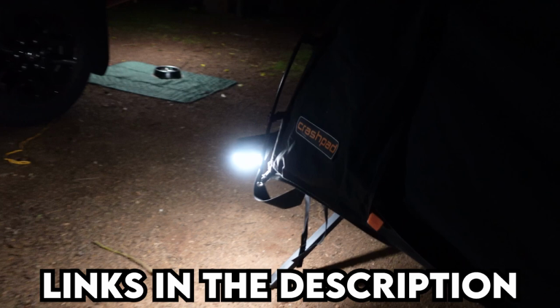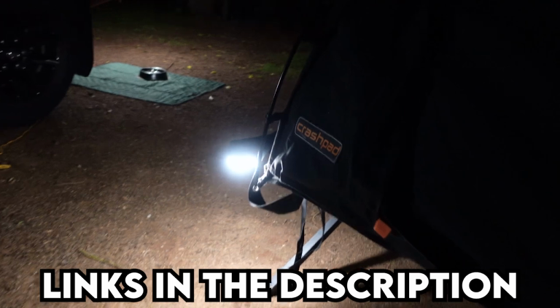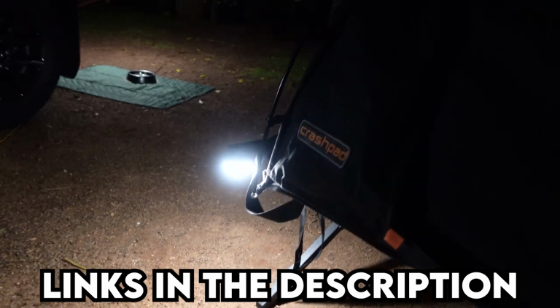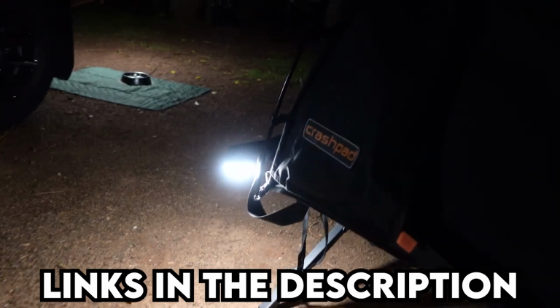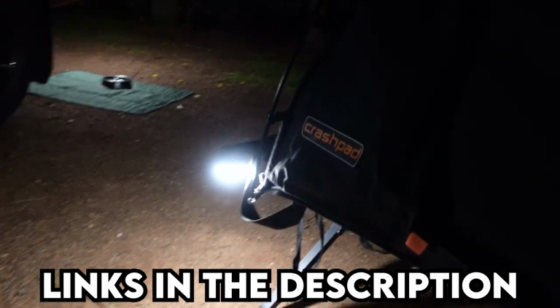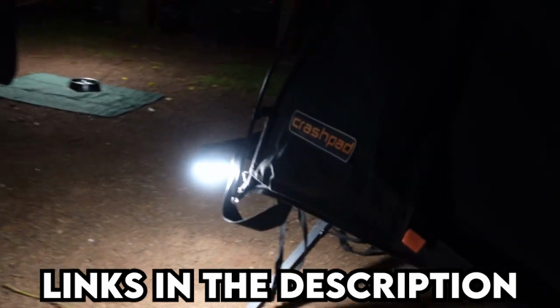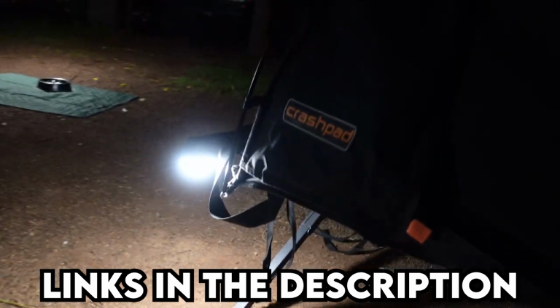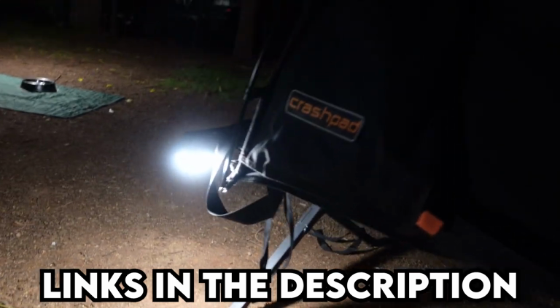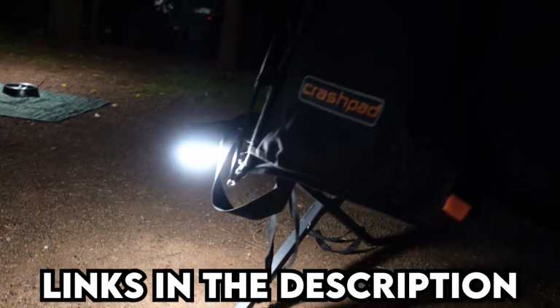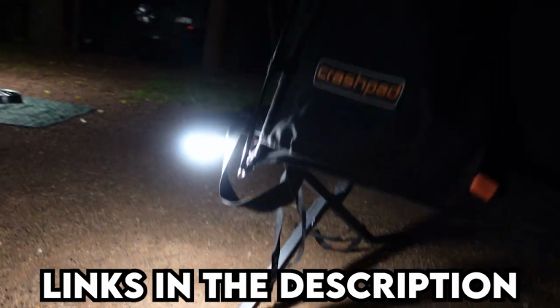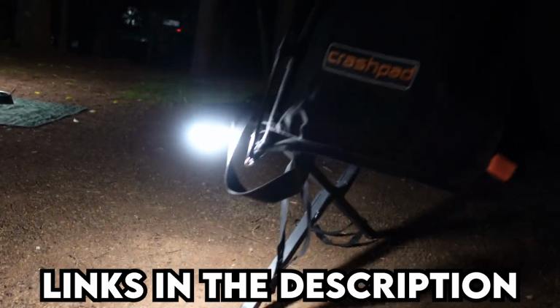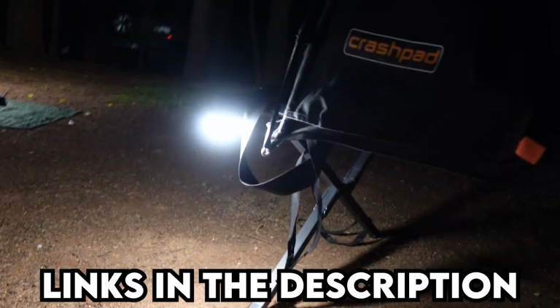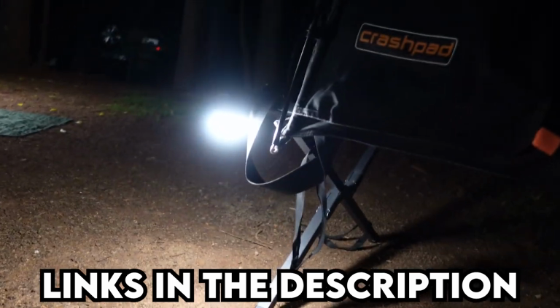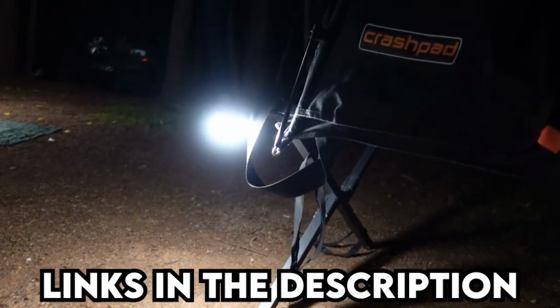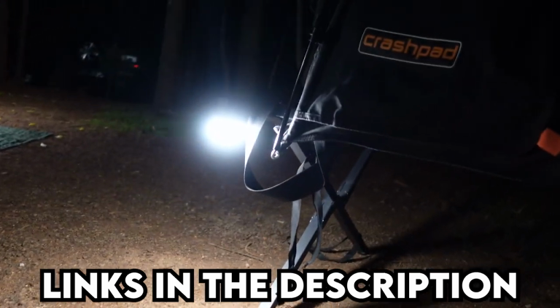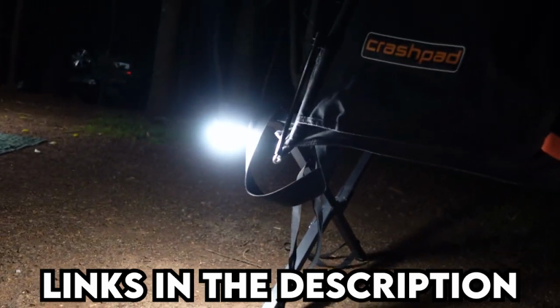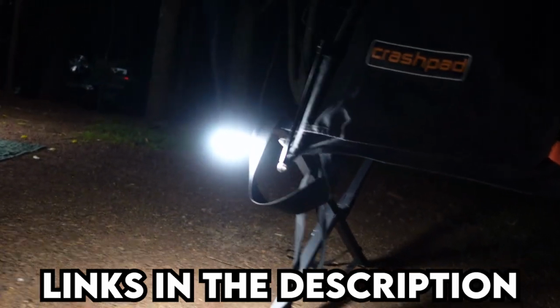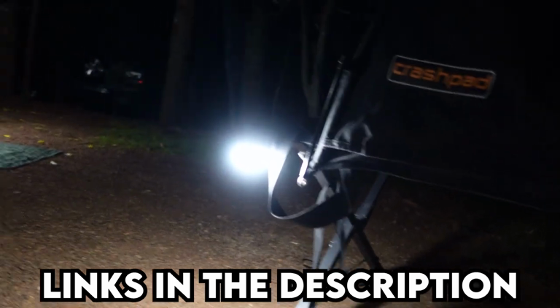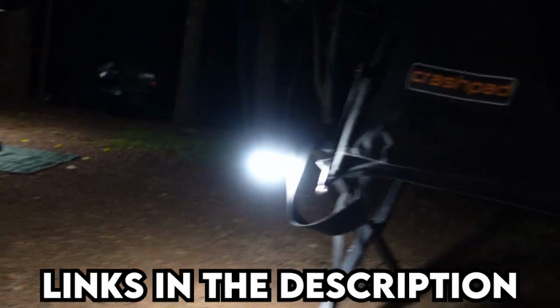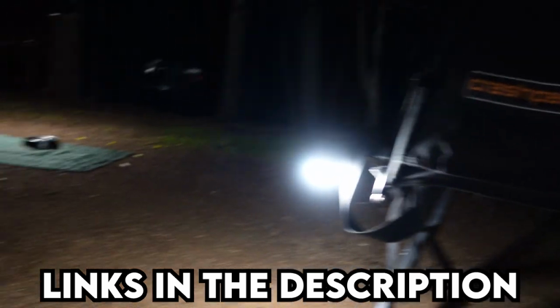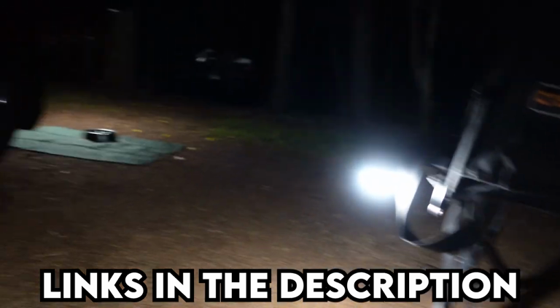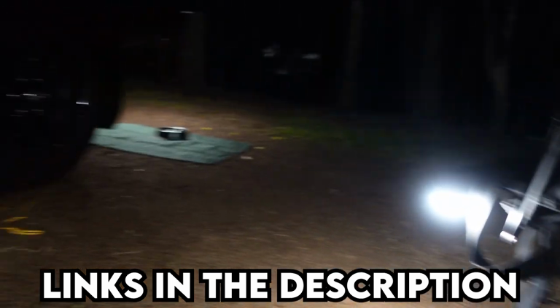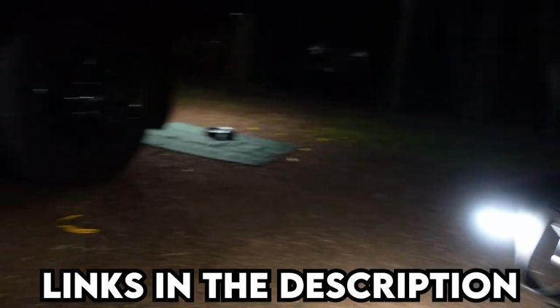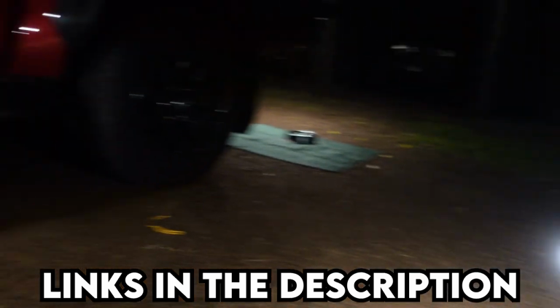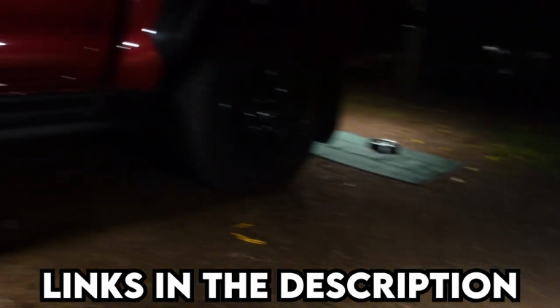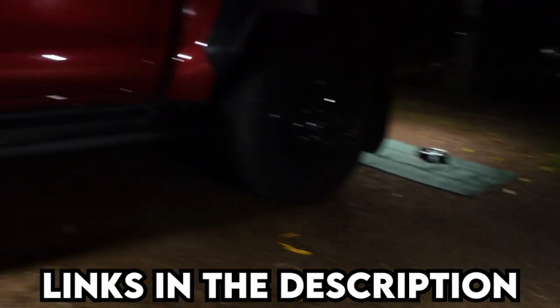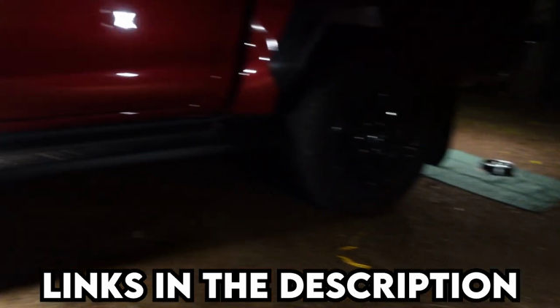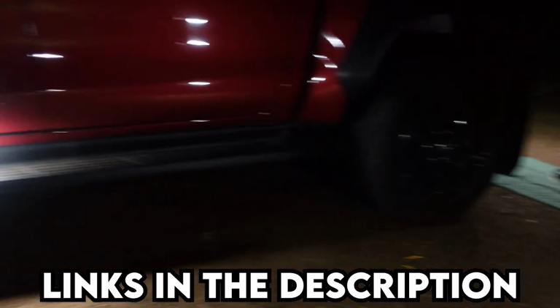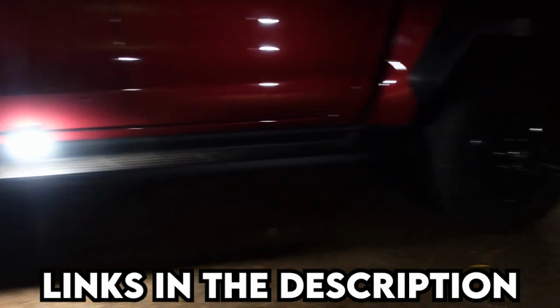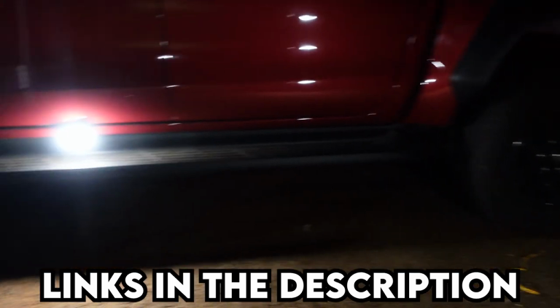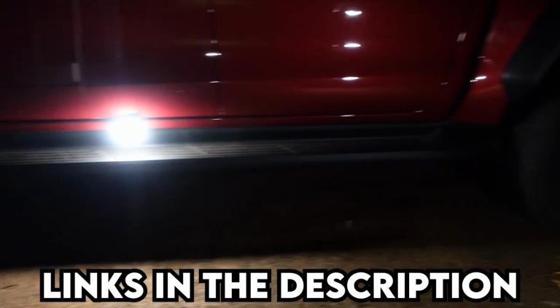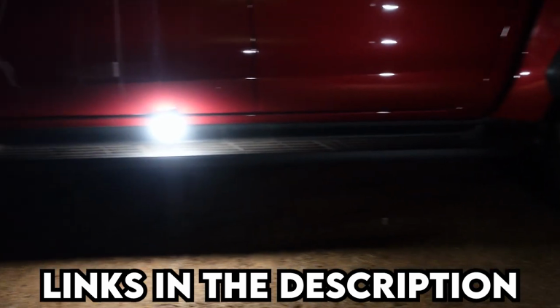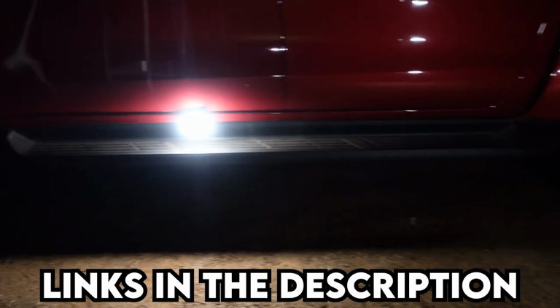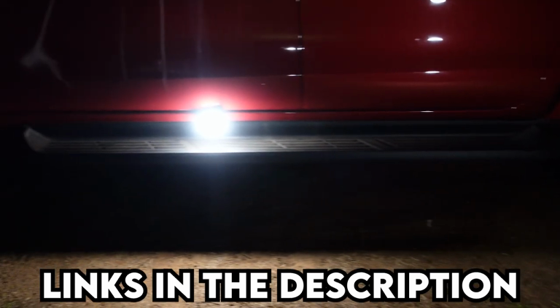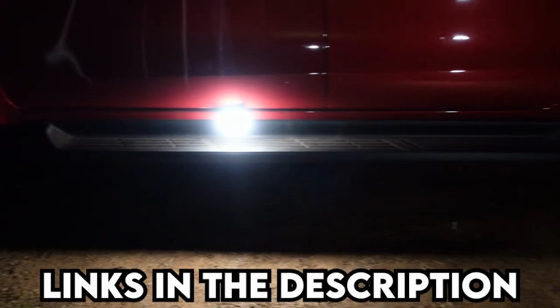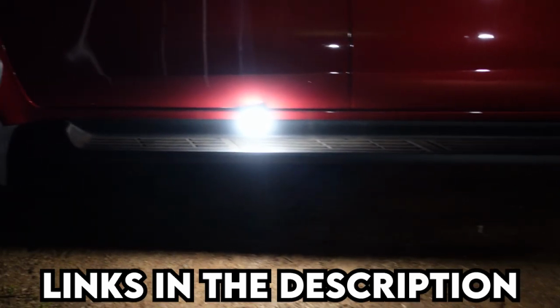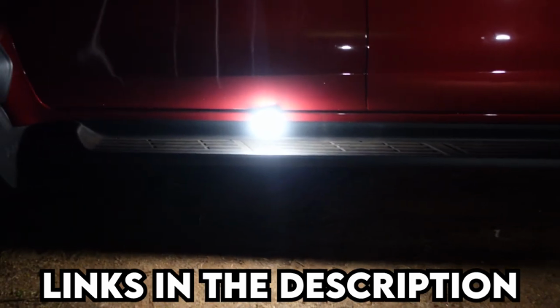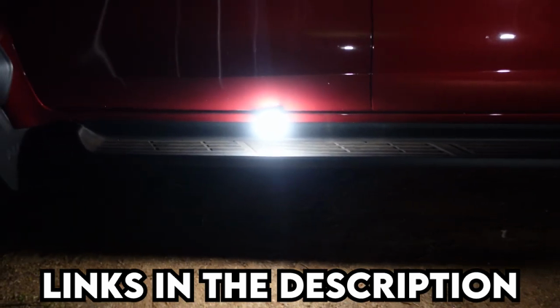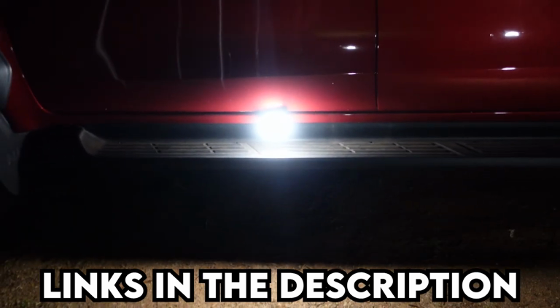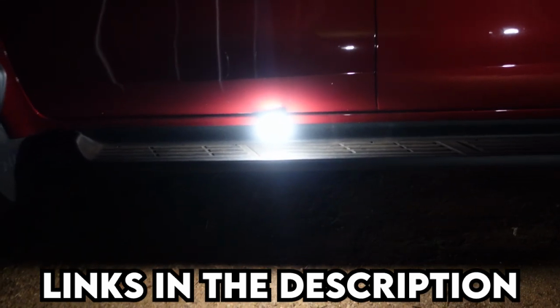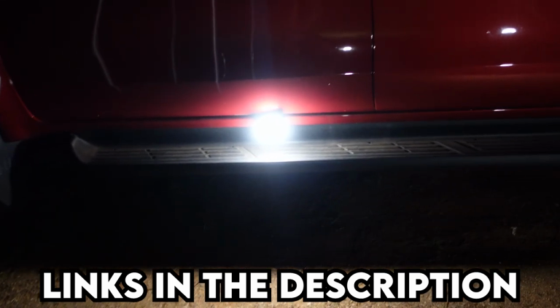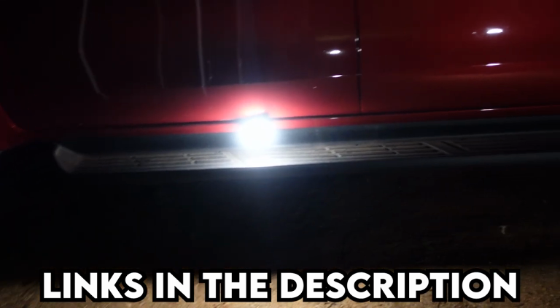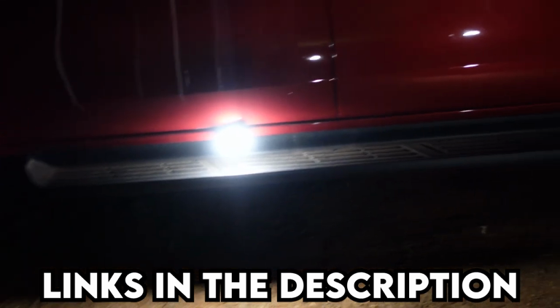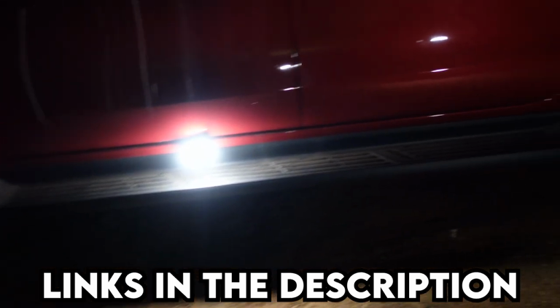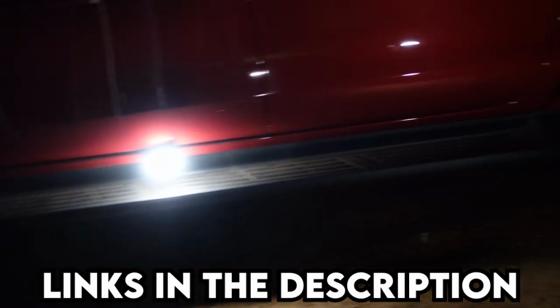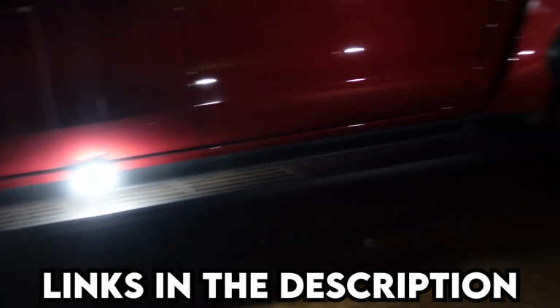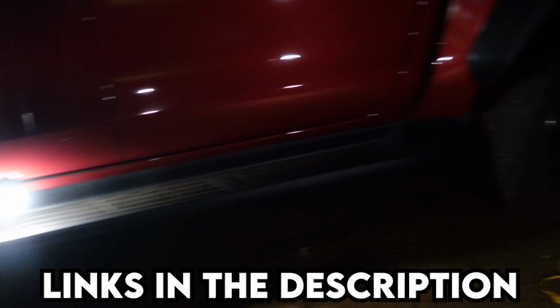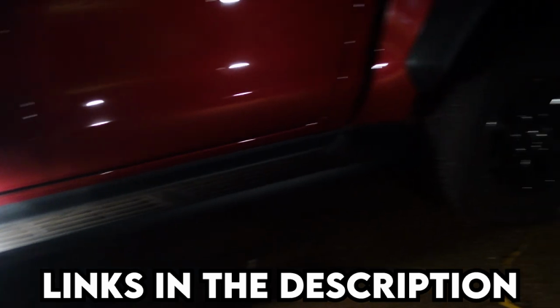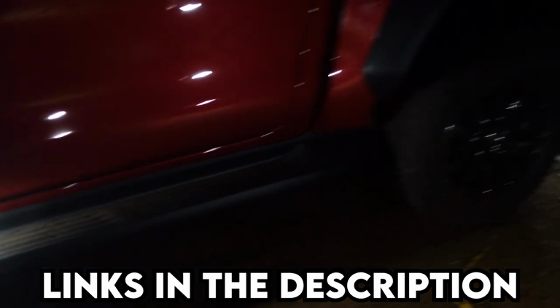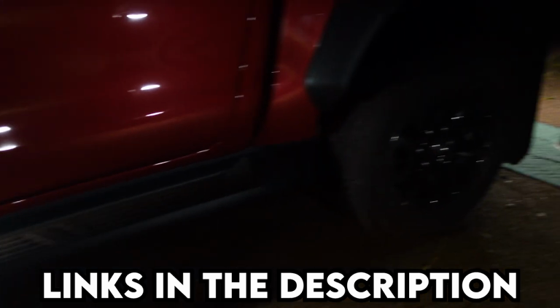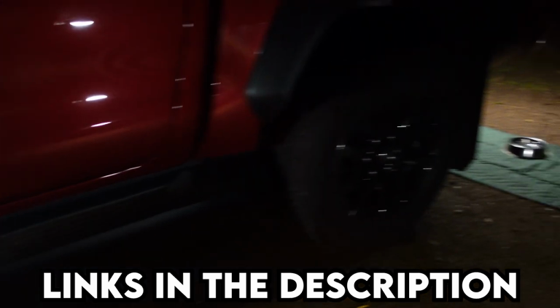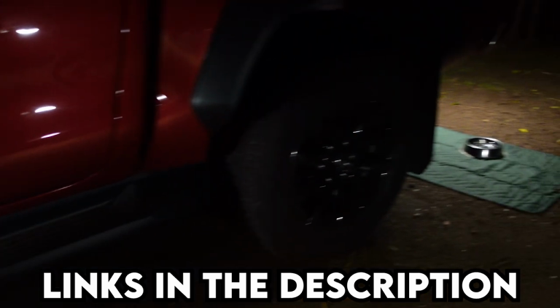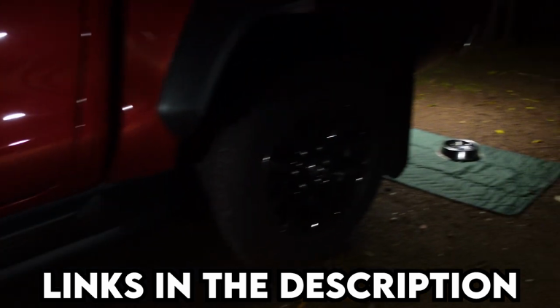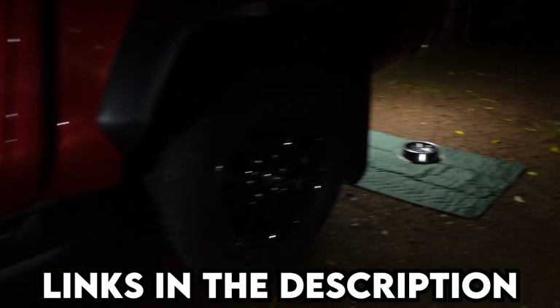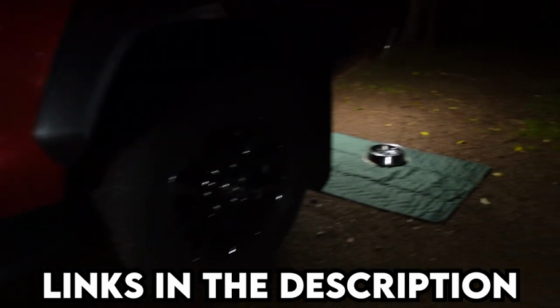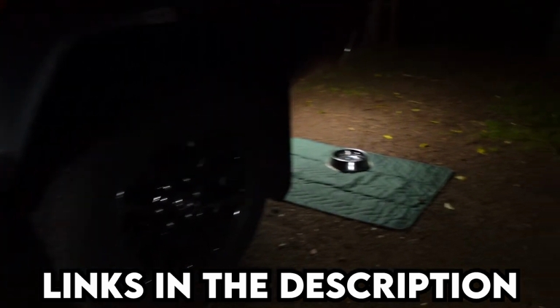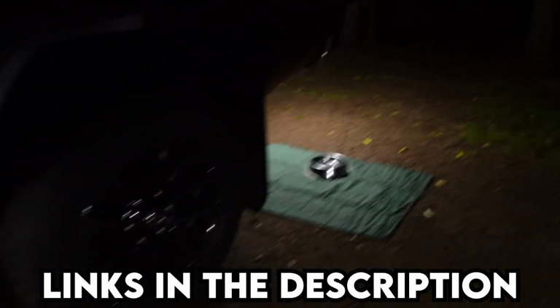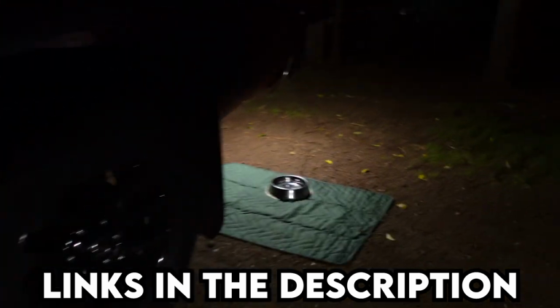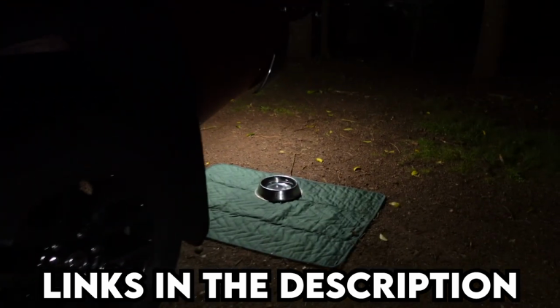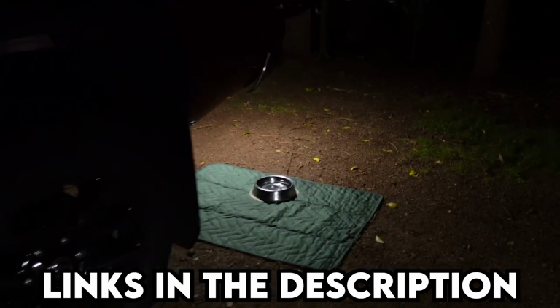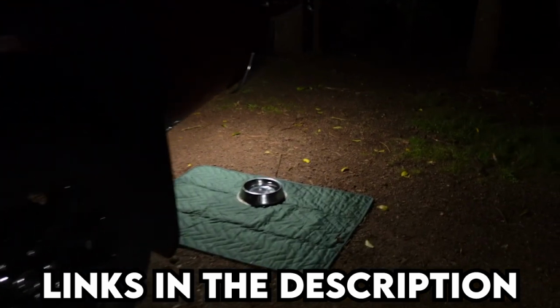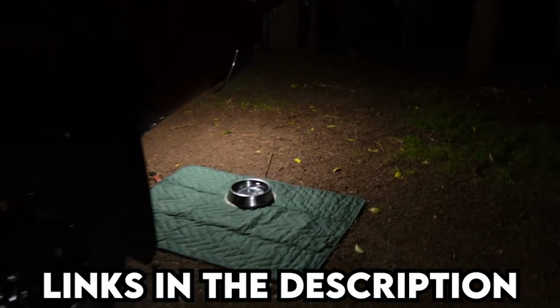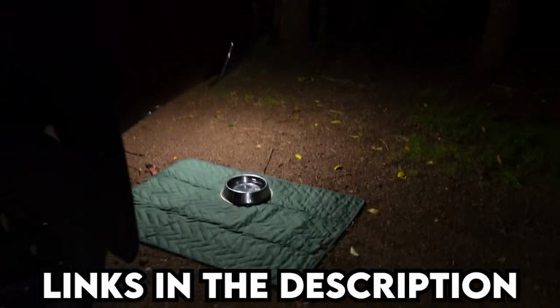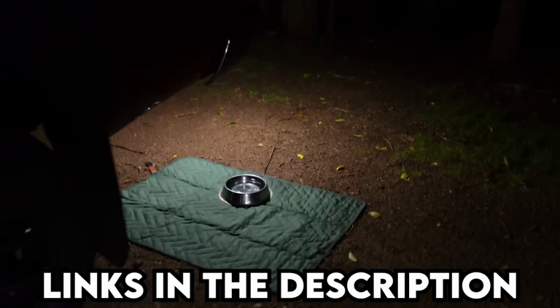In the description I'll leave a link to this product and all of the other products I'm going to mention in this video. Let's move on to the next product.